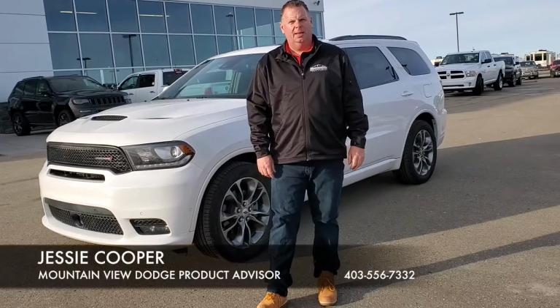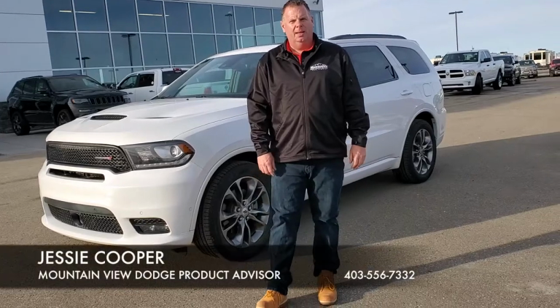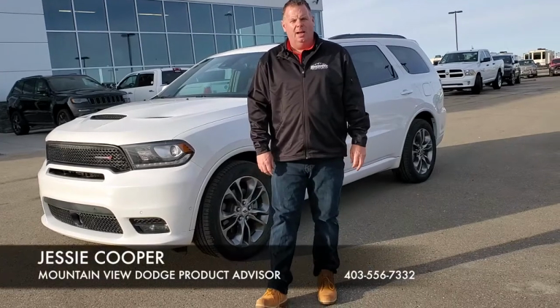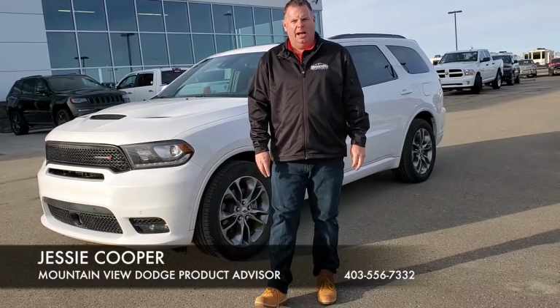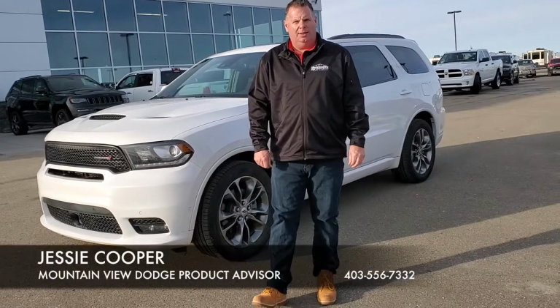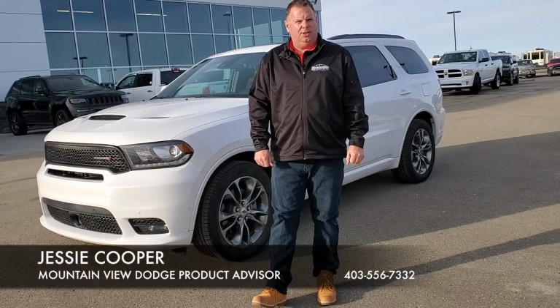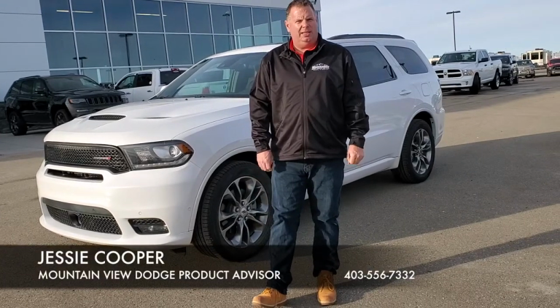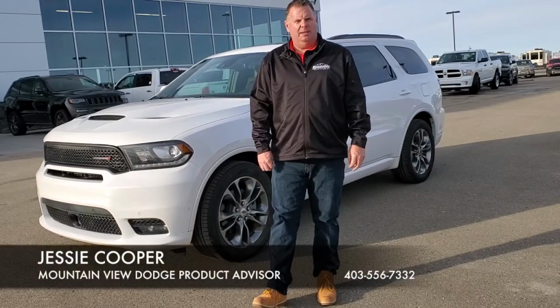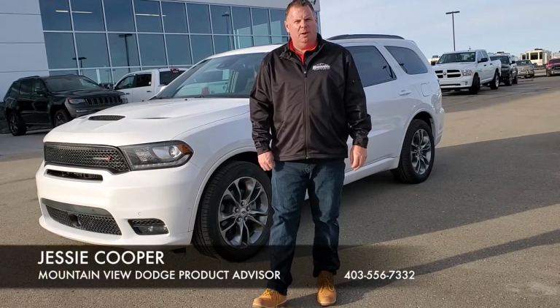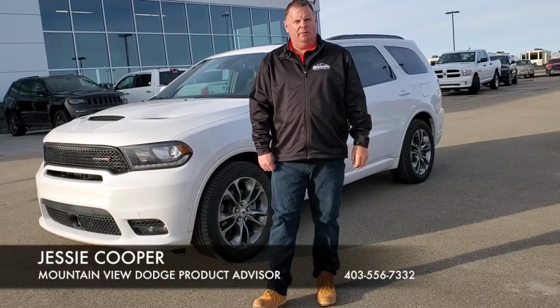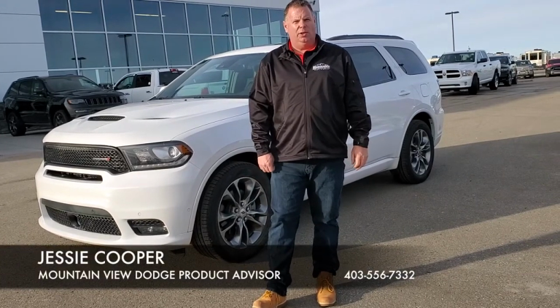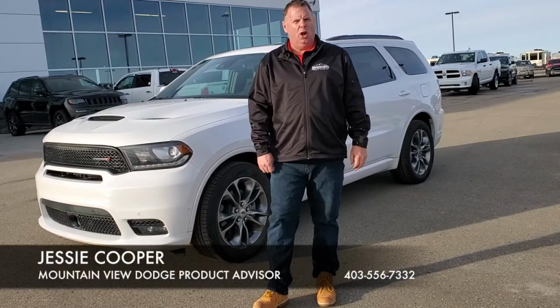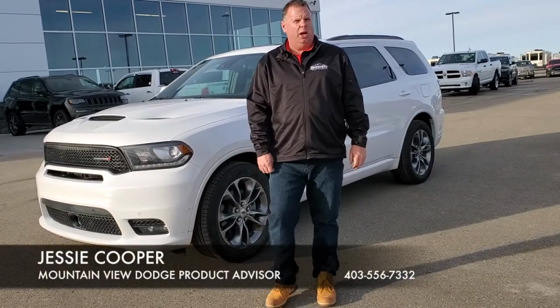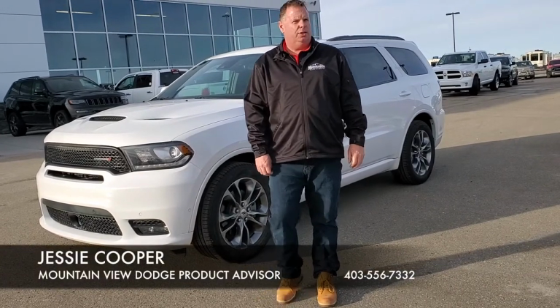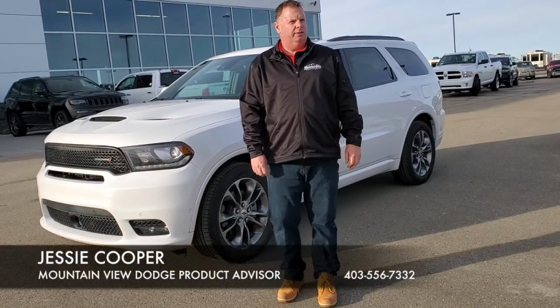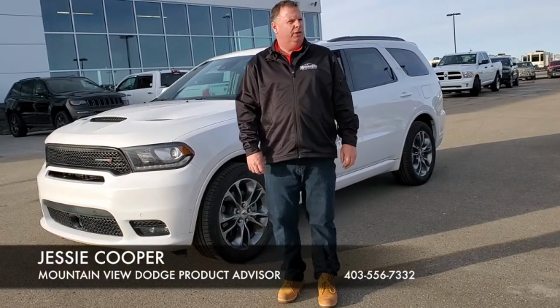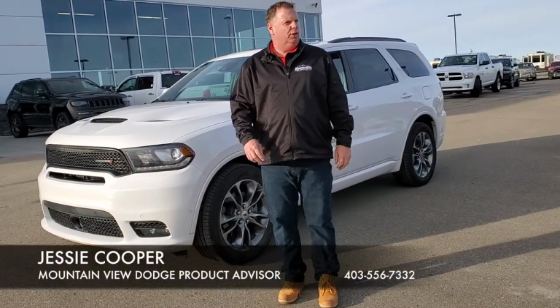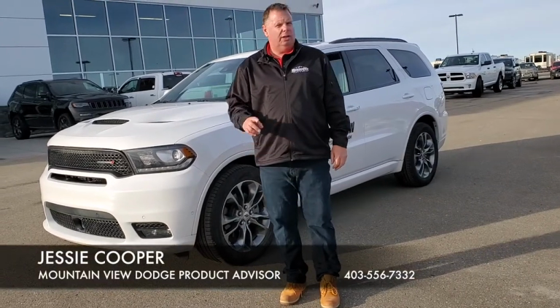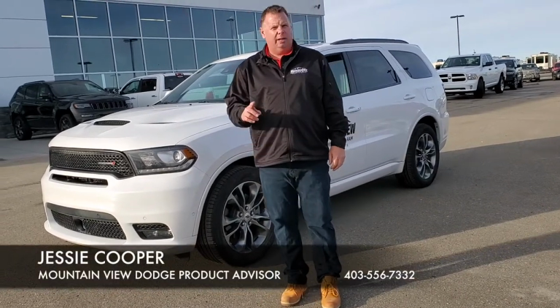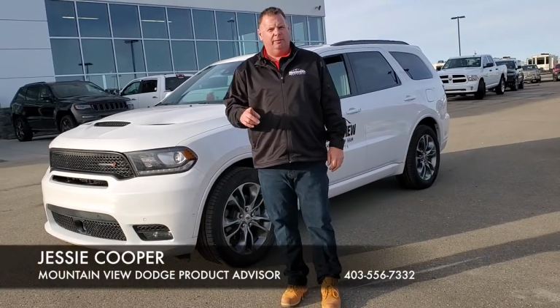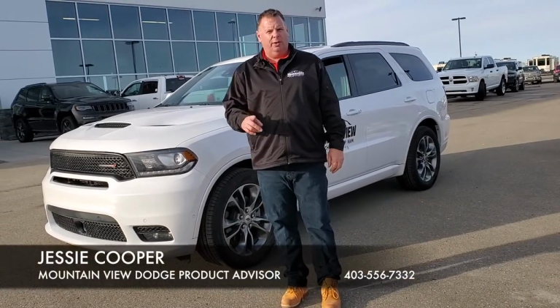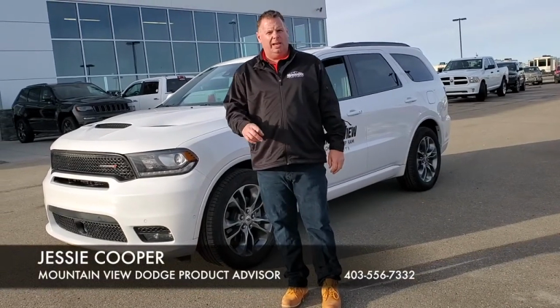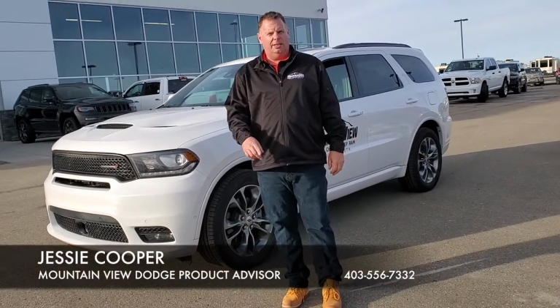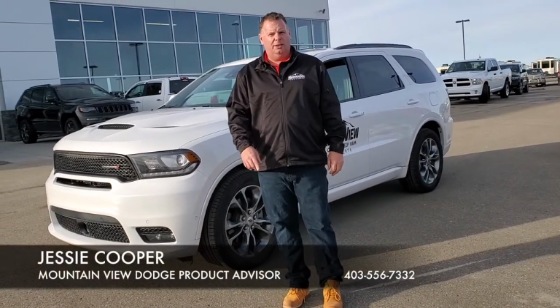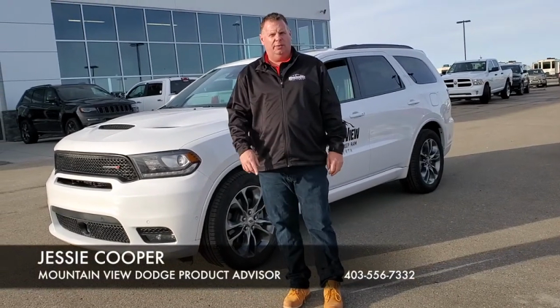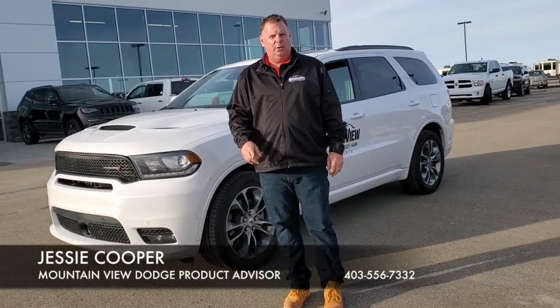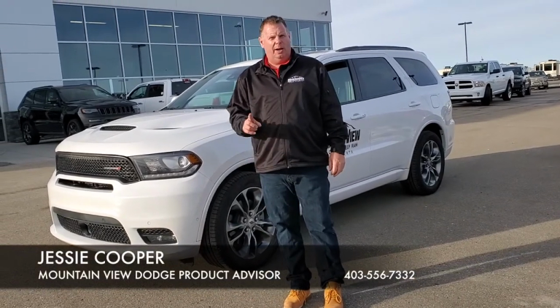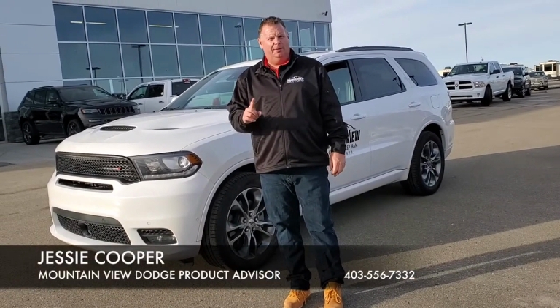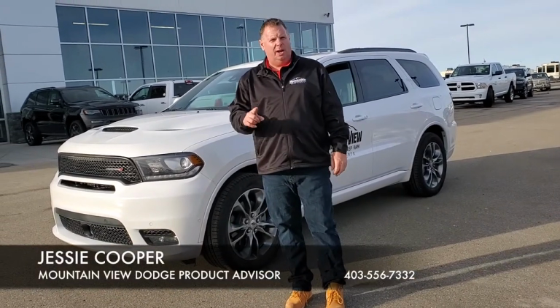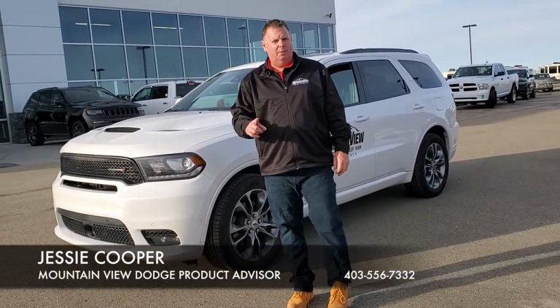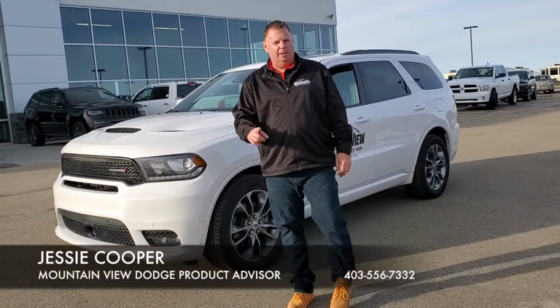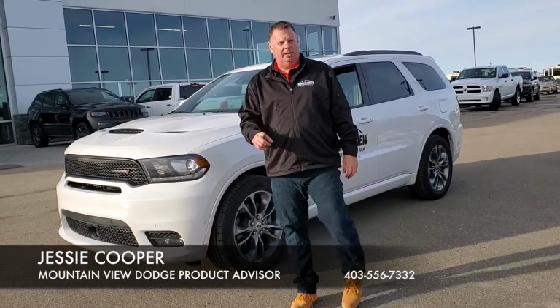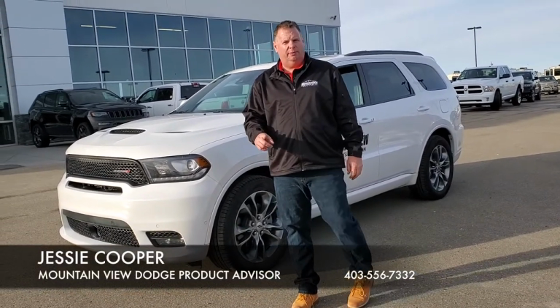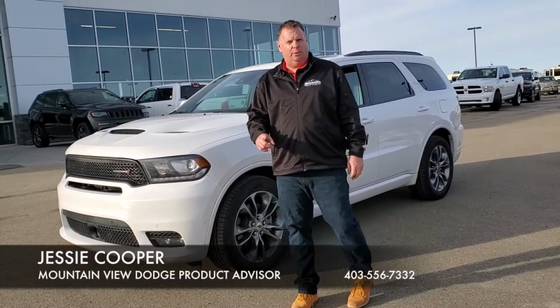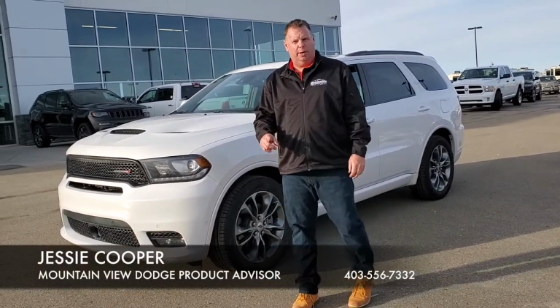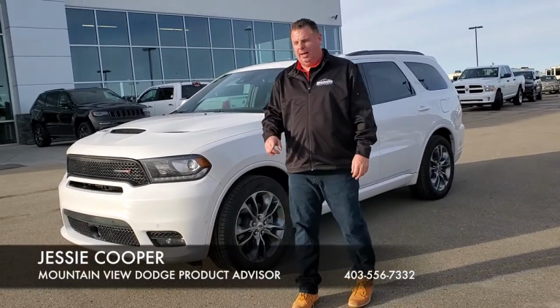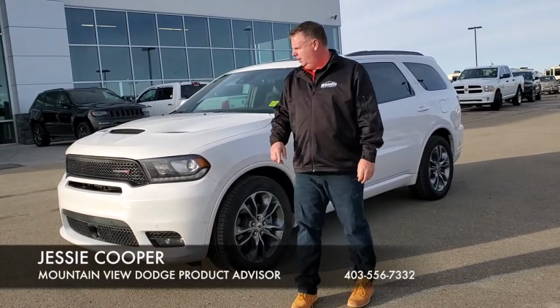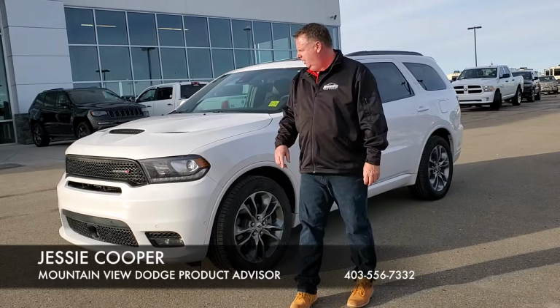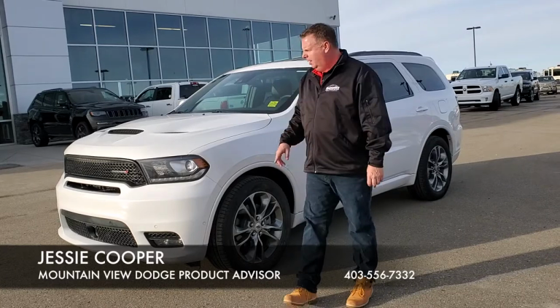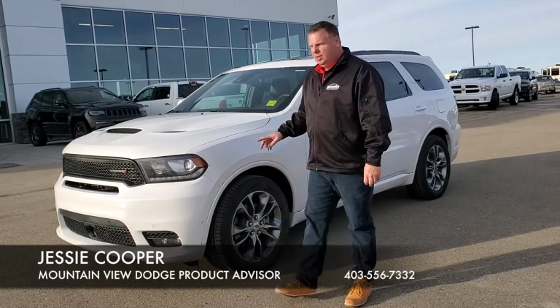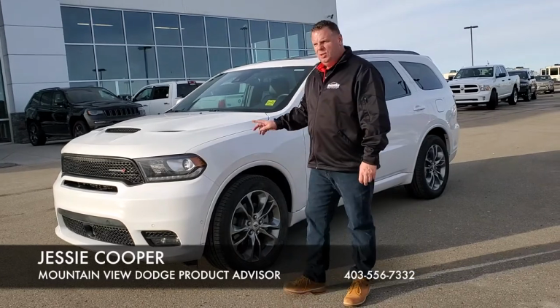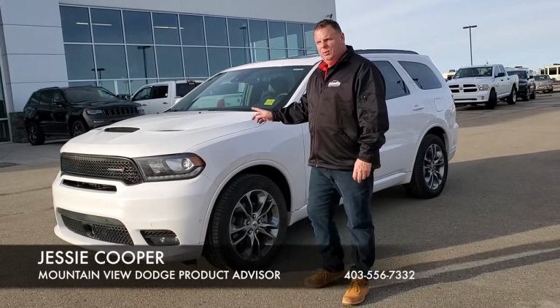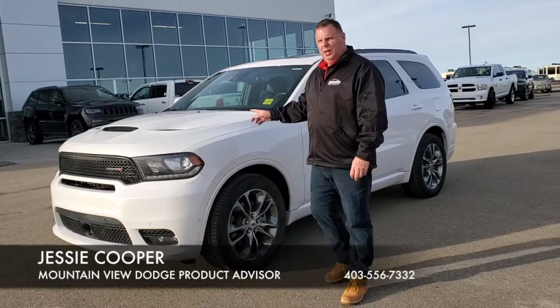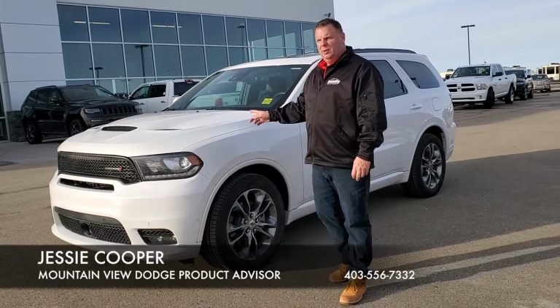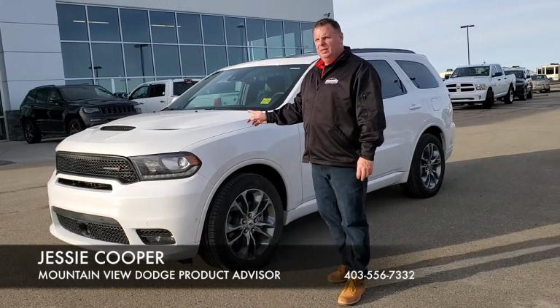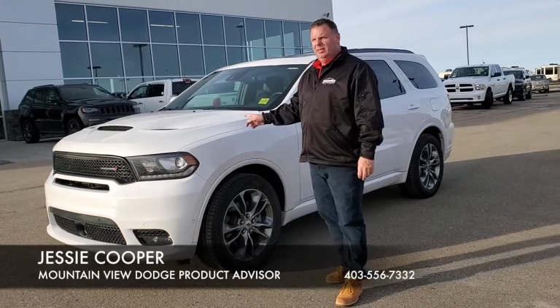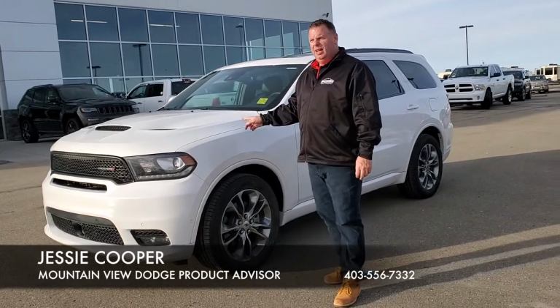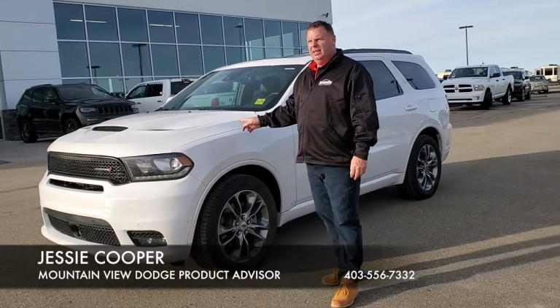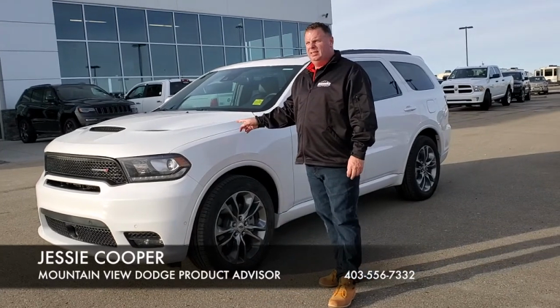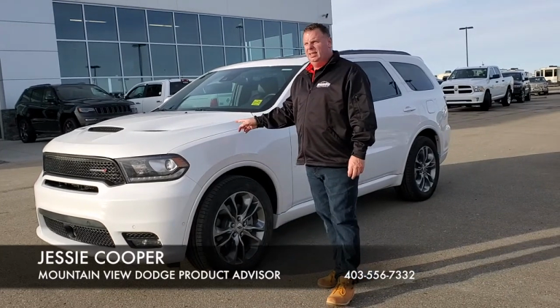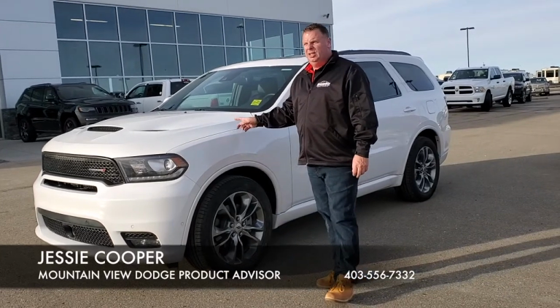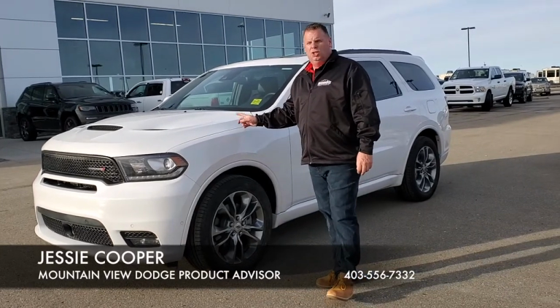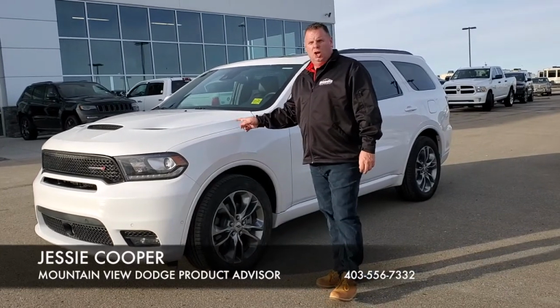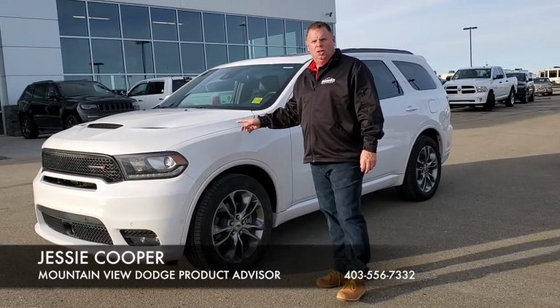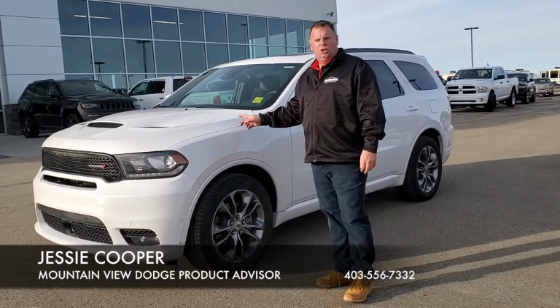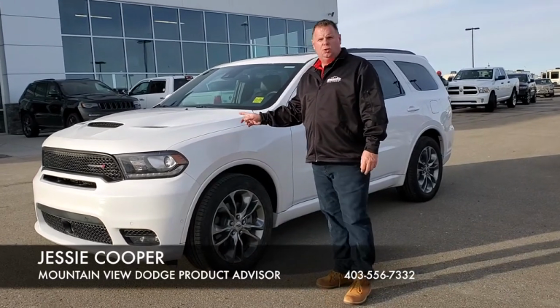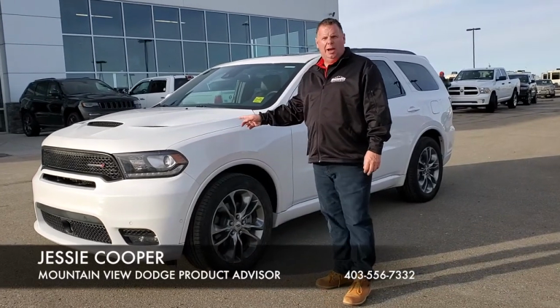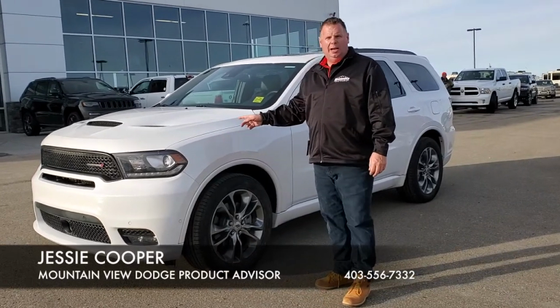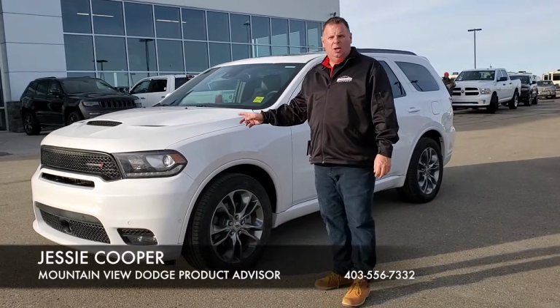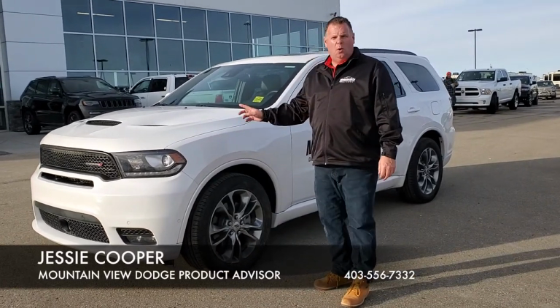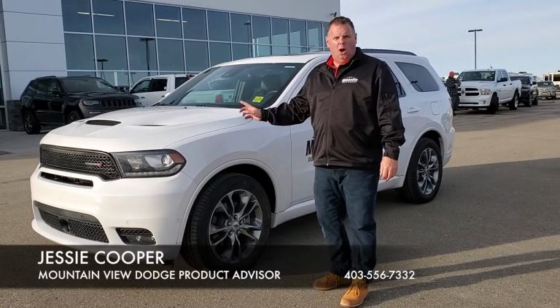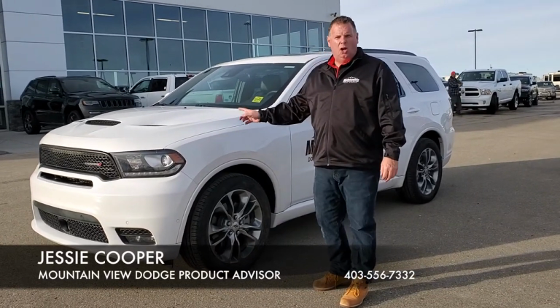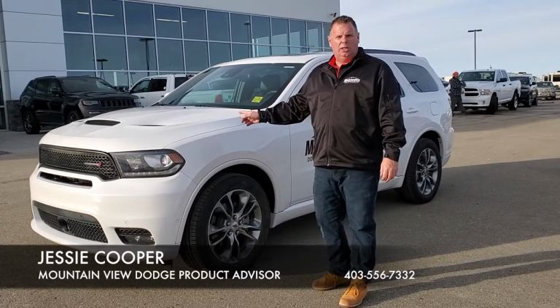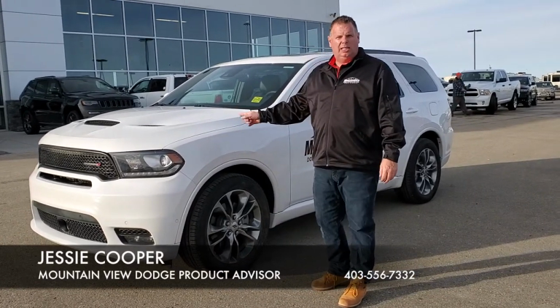Hi, it's Jesse at Mountain View Dodge. If you're looking for an SUV, I've got one here for you. 2019 Dodge Durango RT.